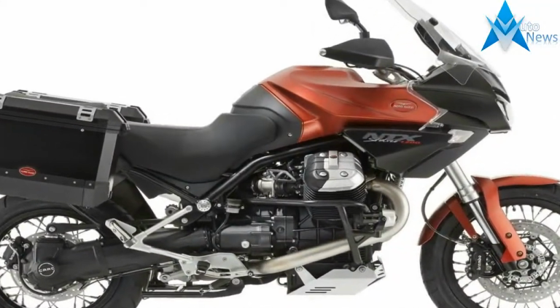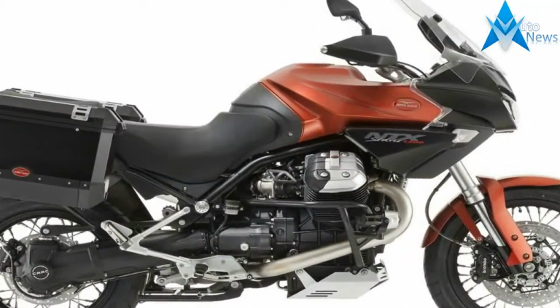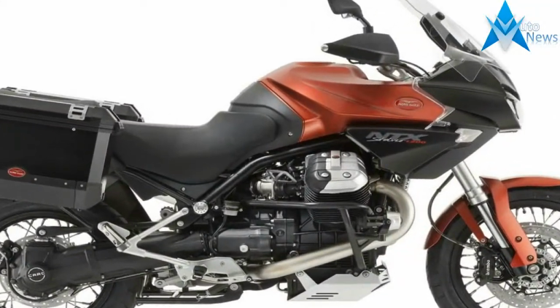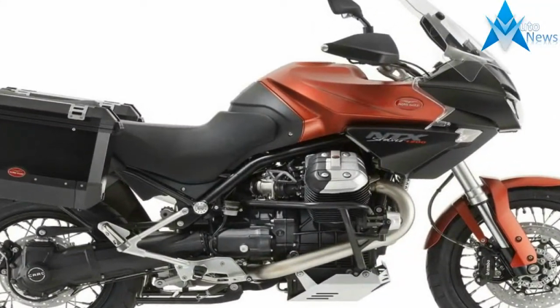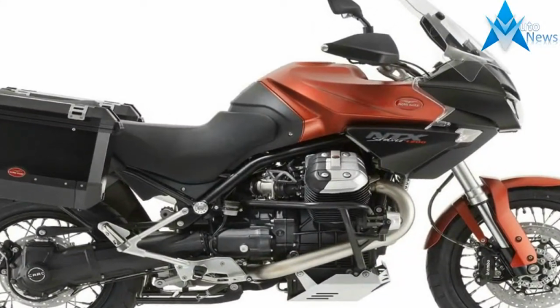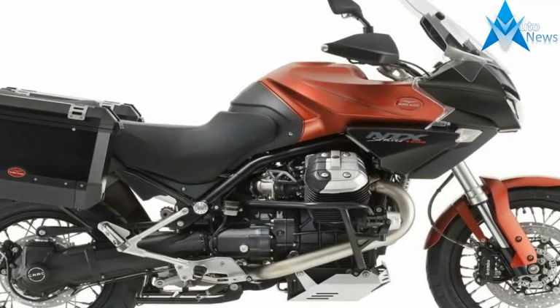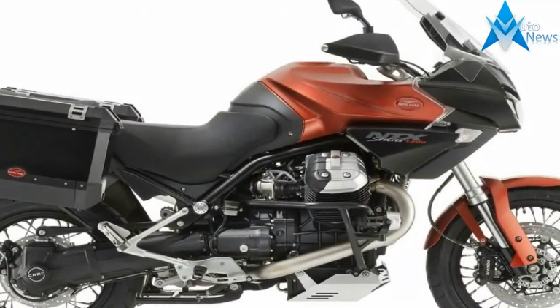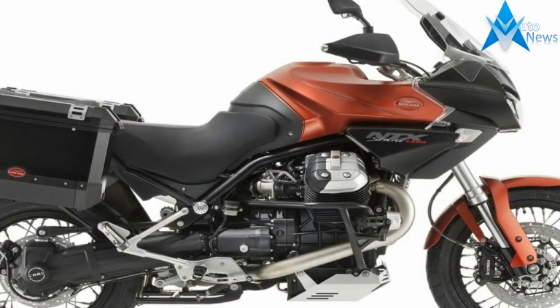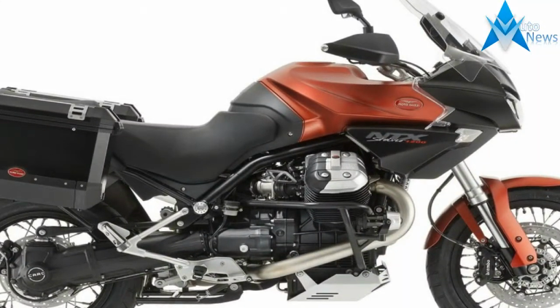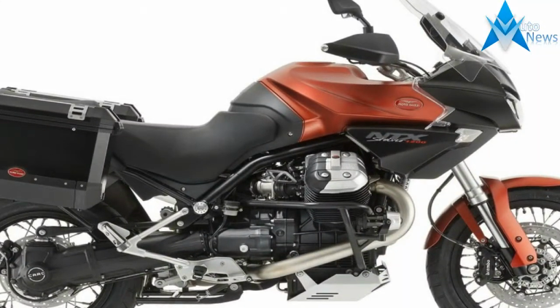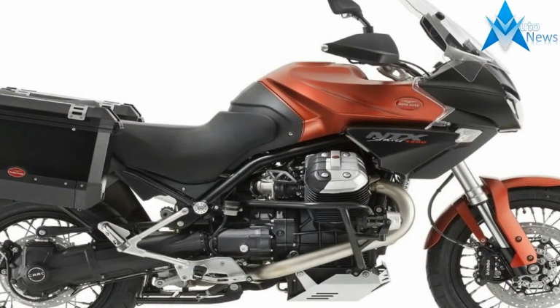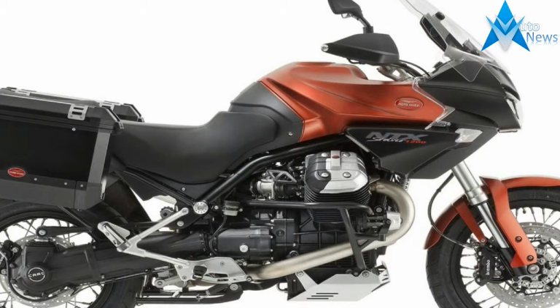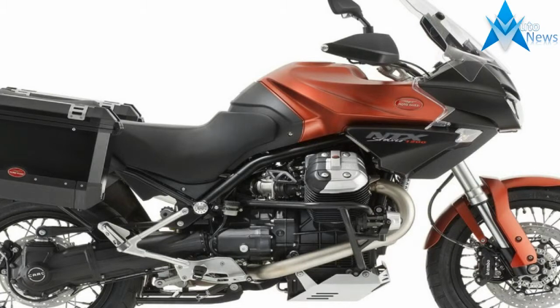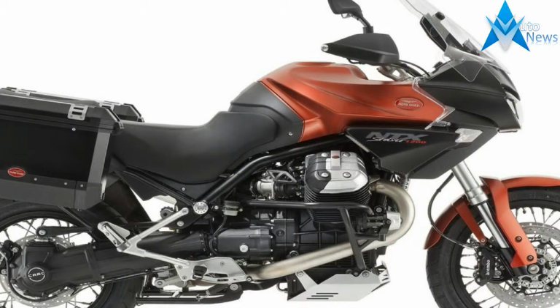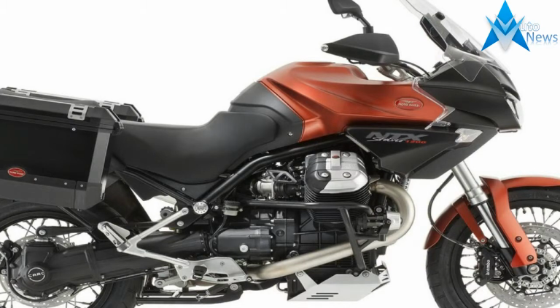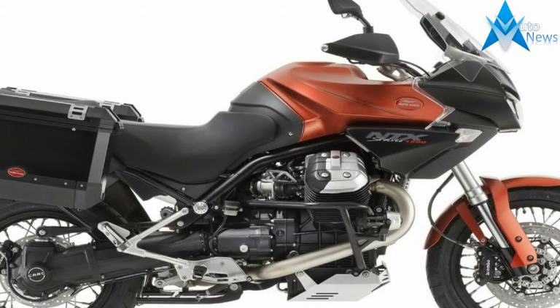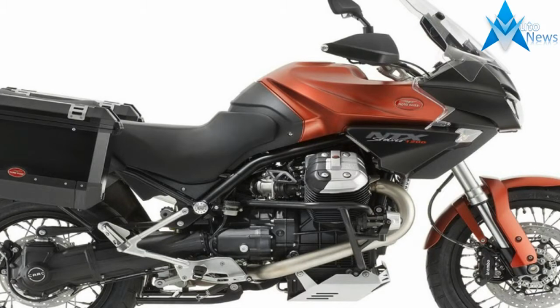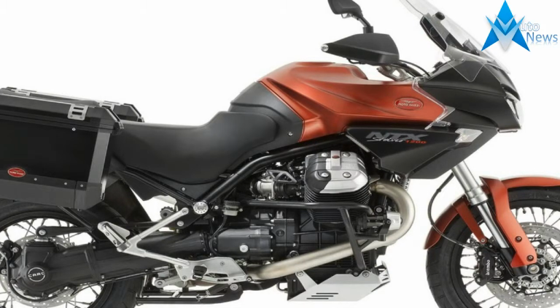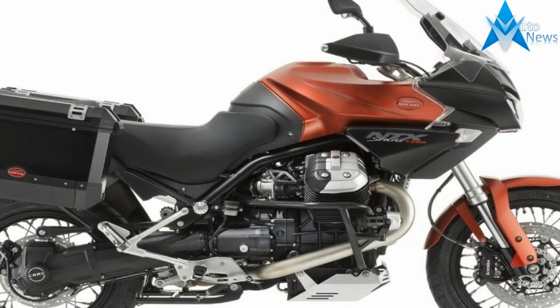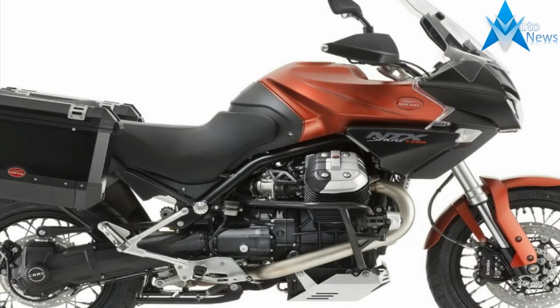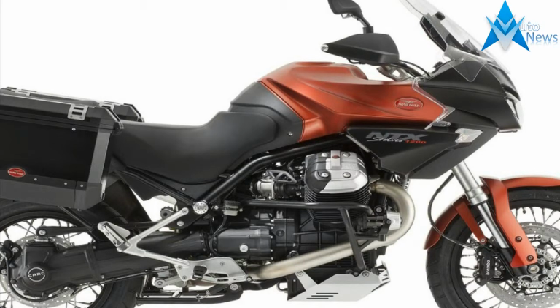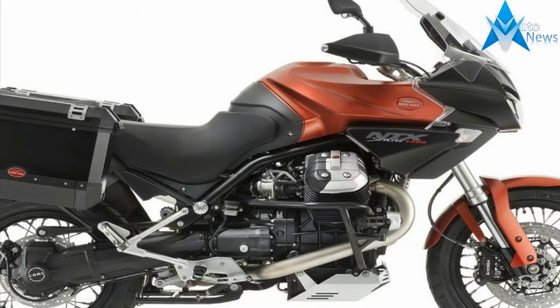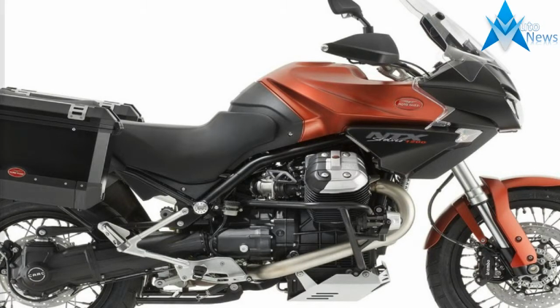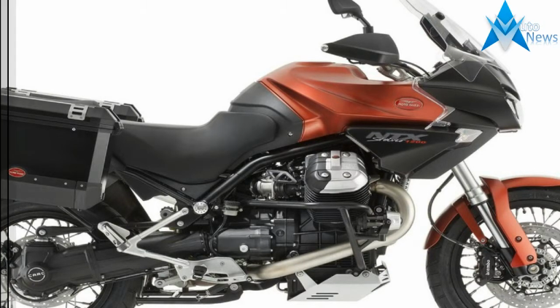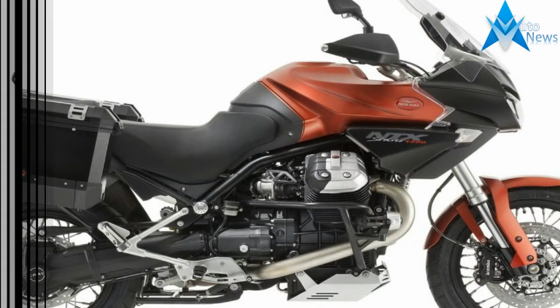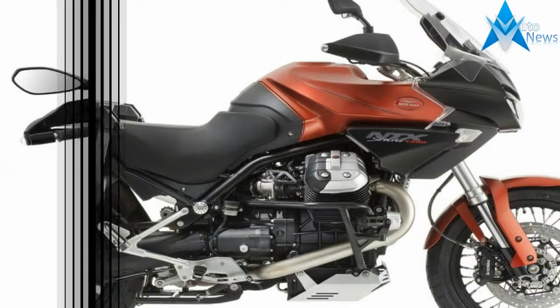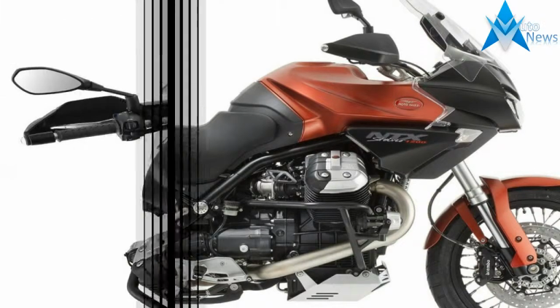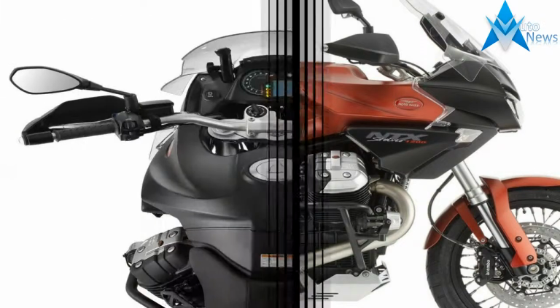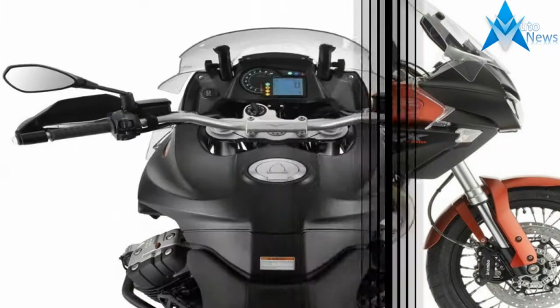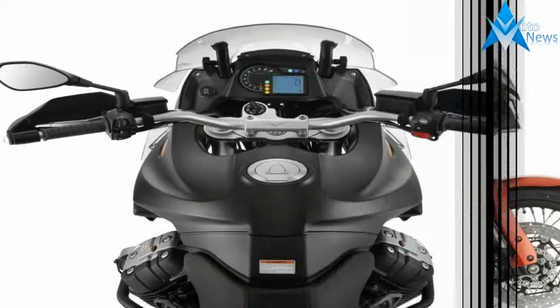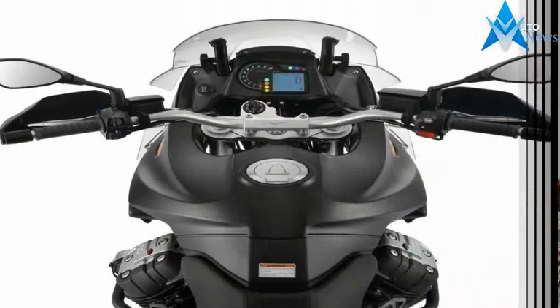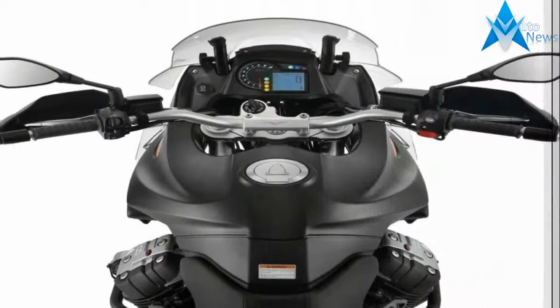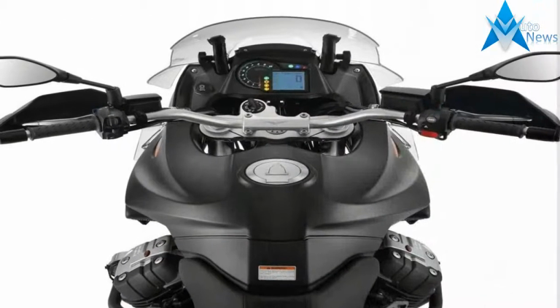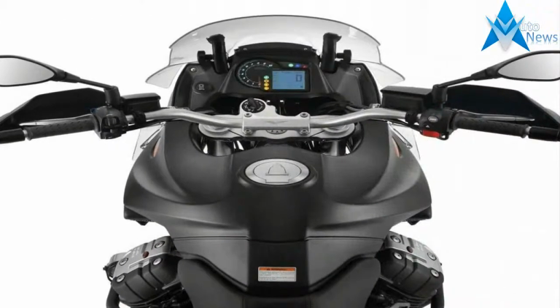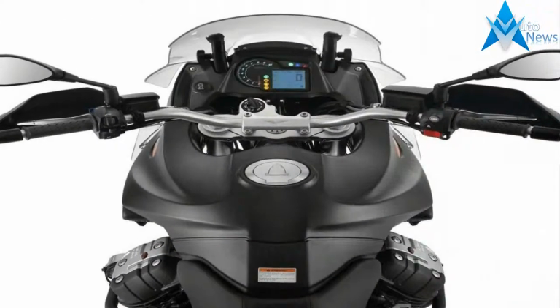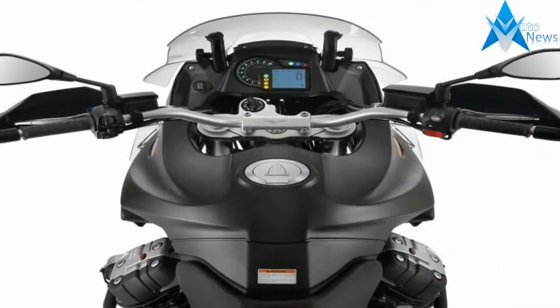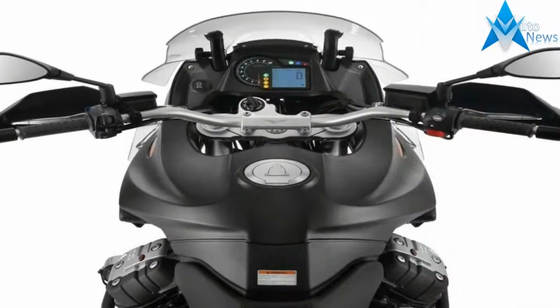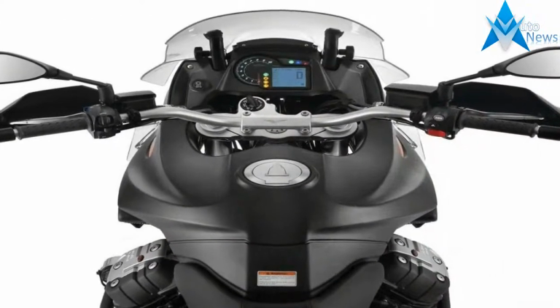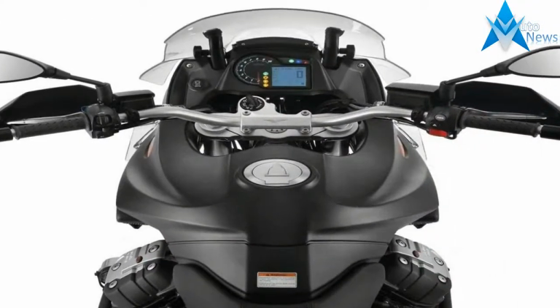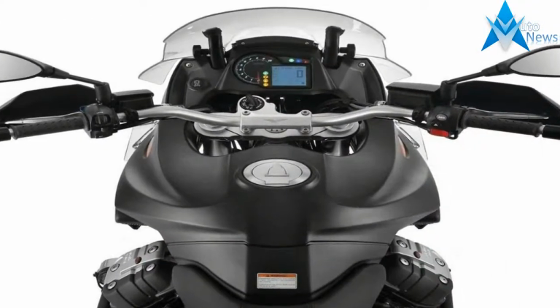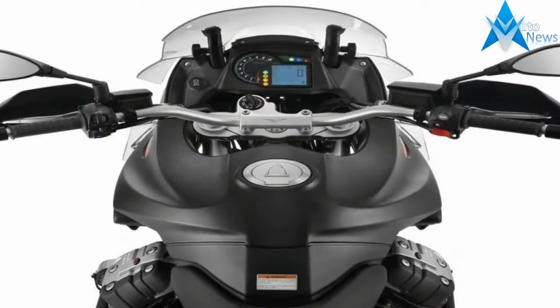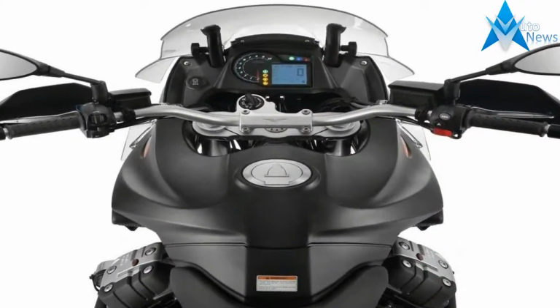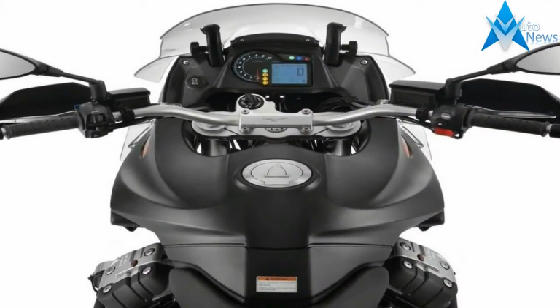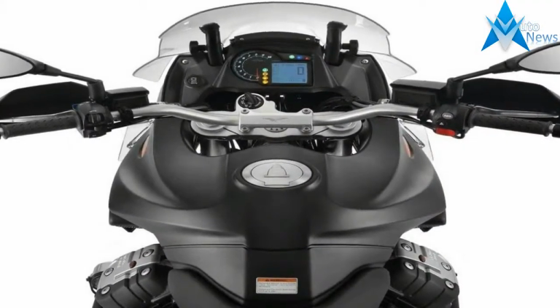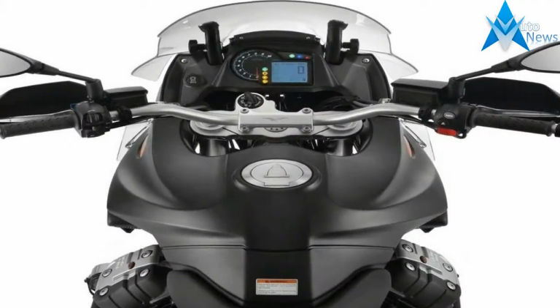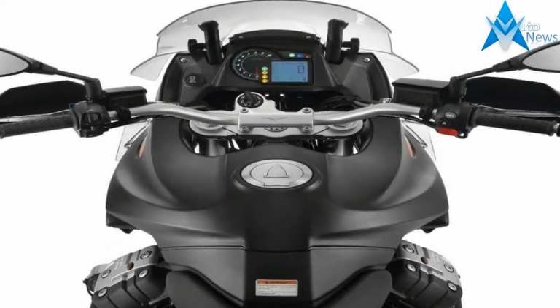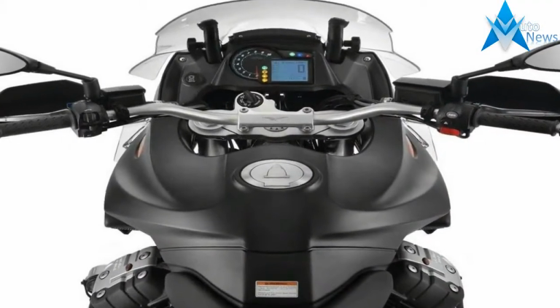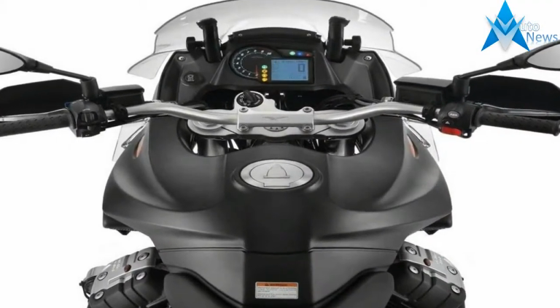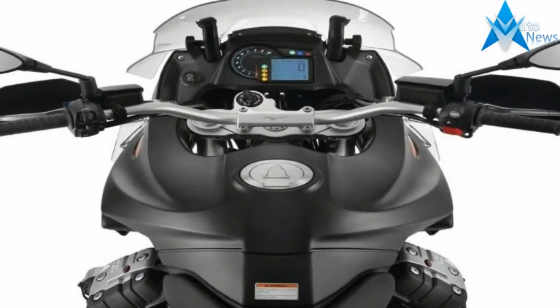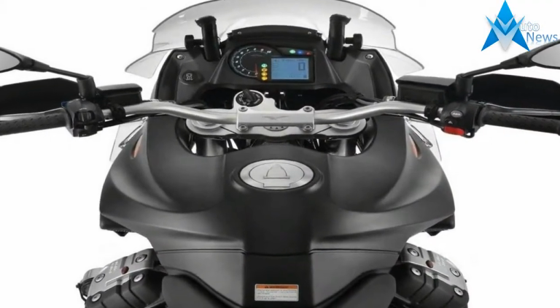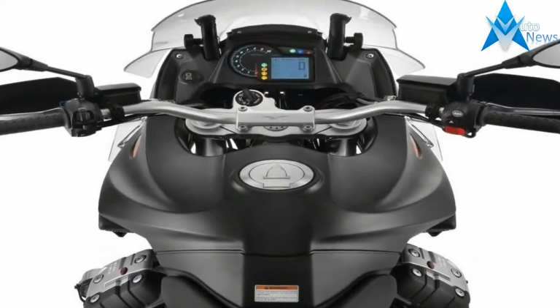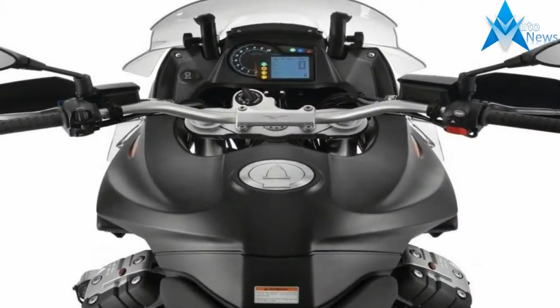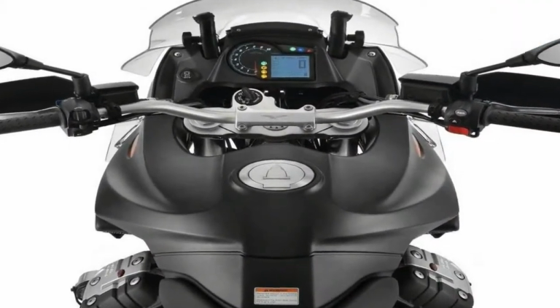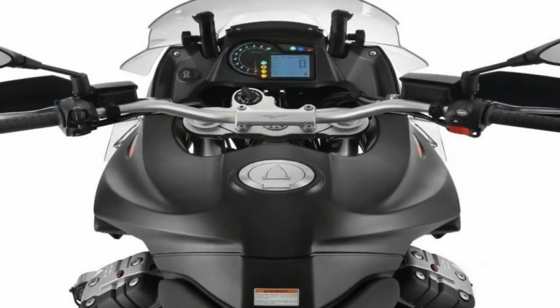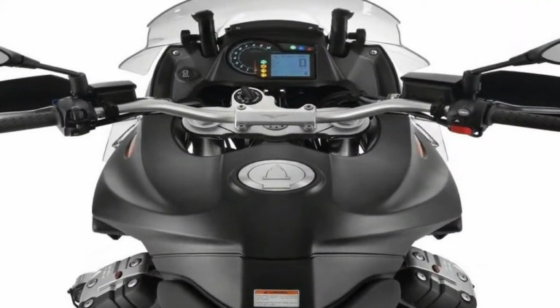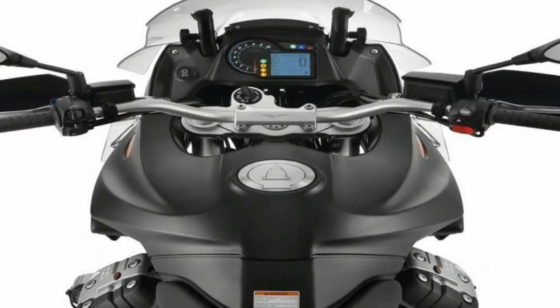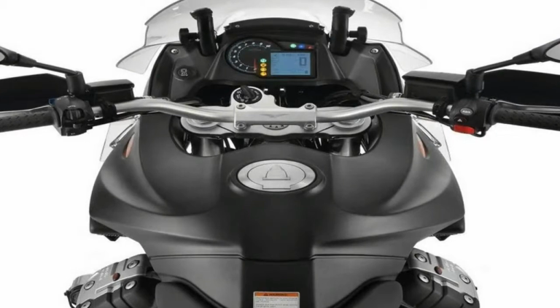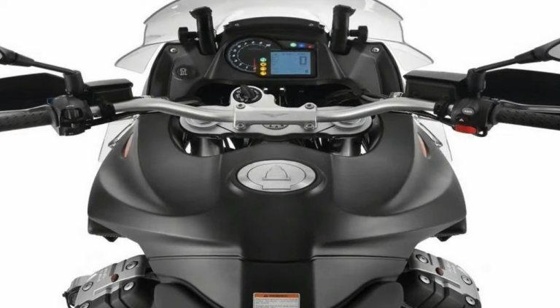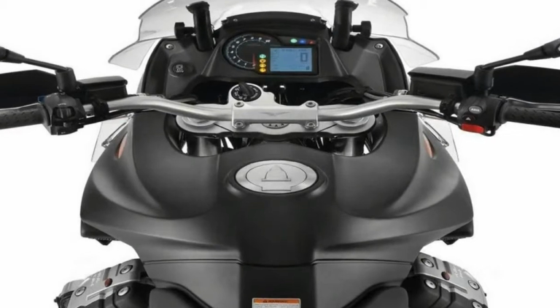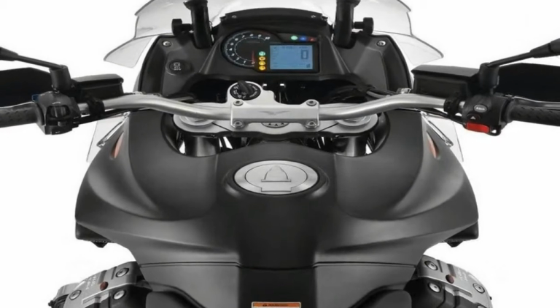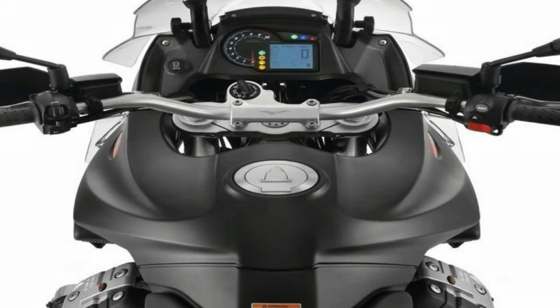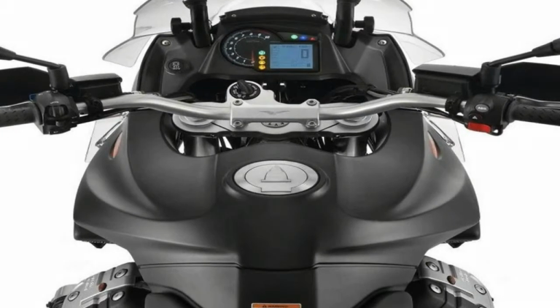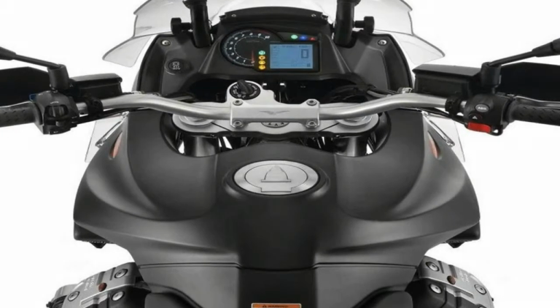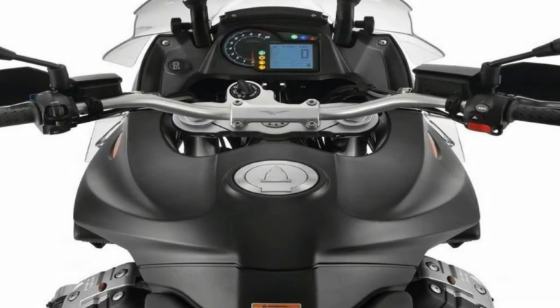In the dictionary next to Adventure Bike it says, see MG Stilvio 1200. Or at least it should.